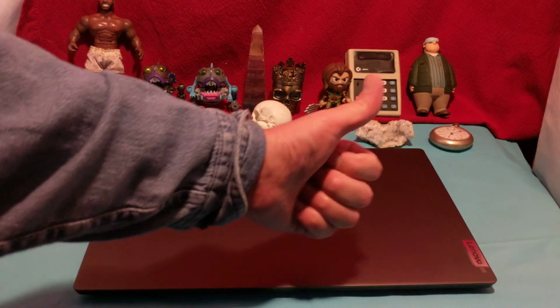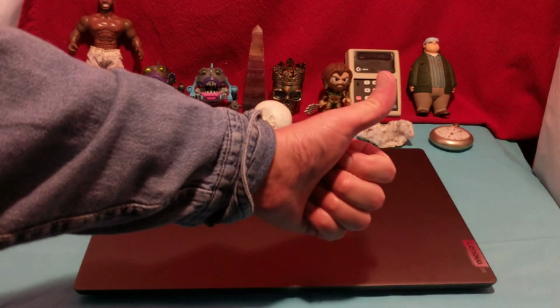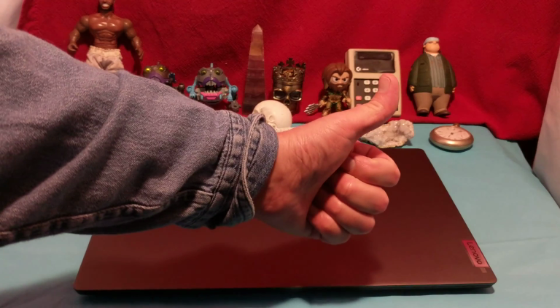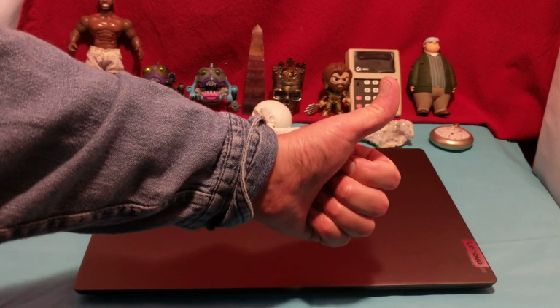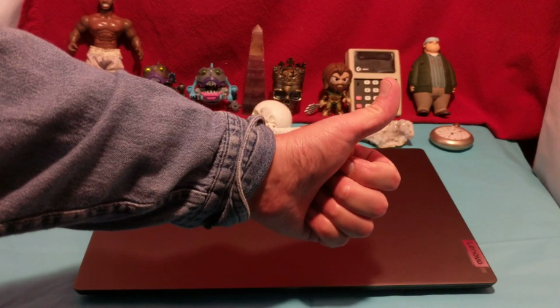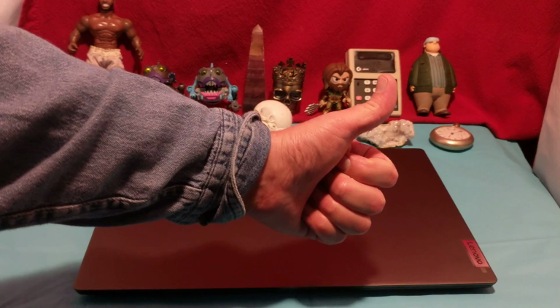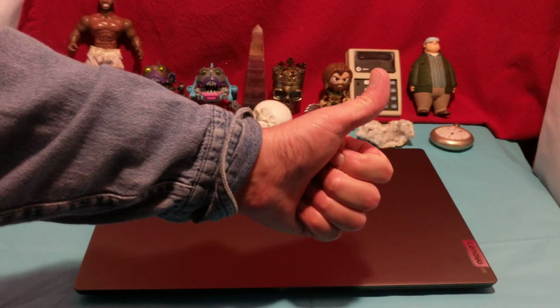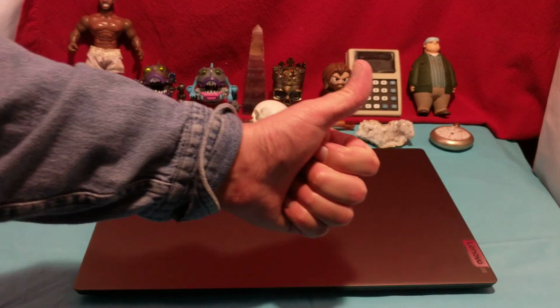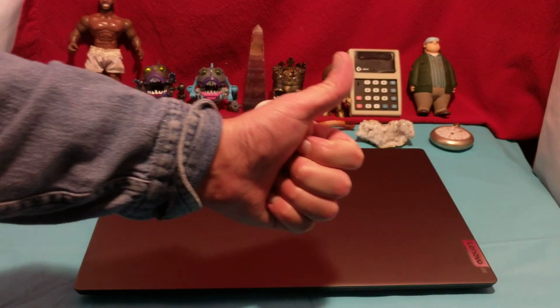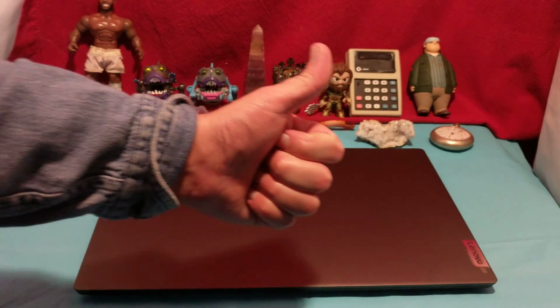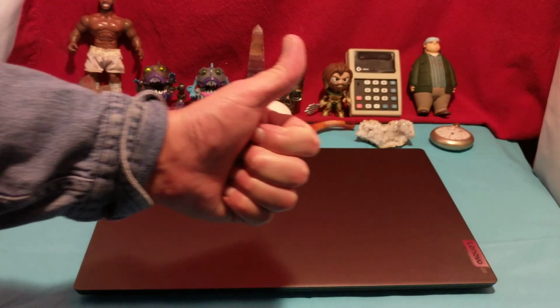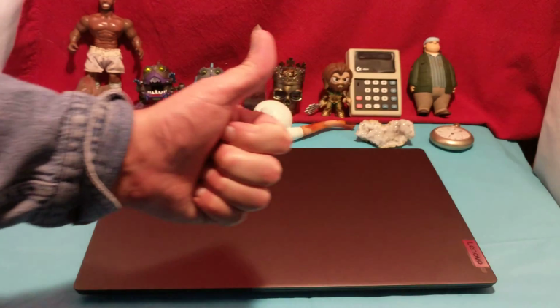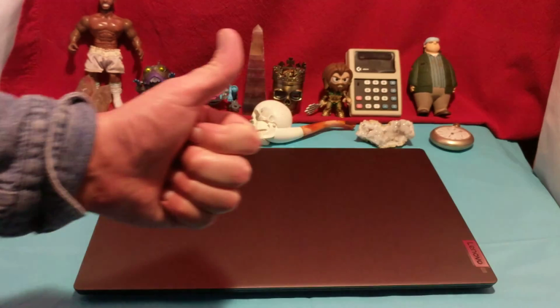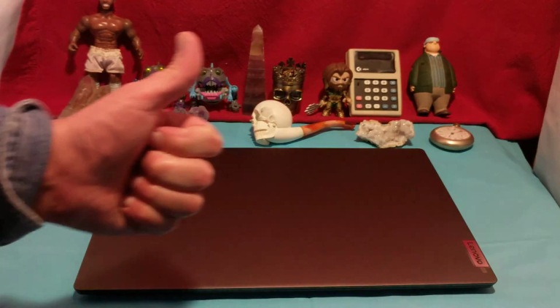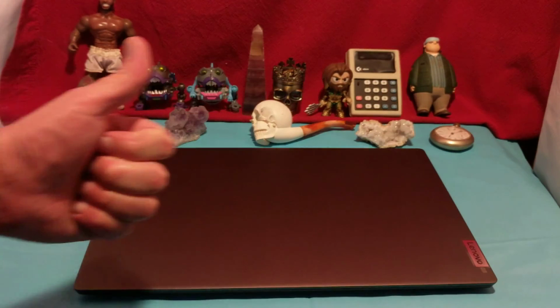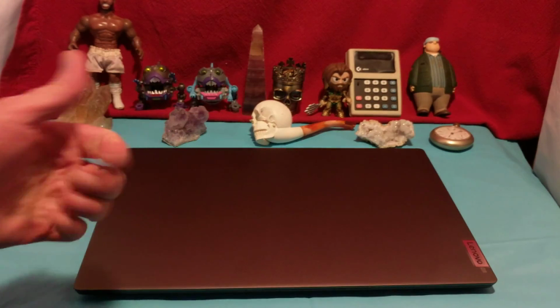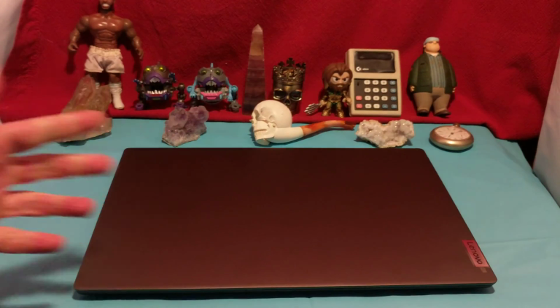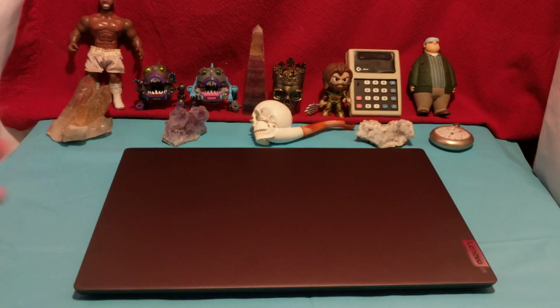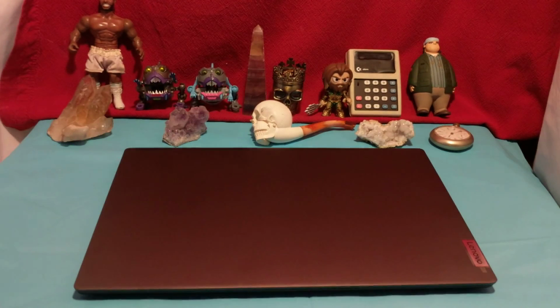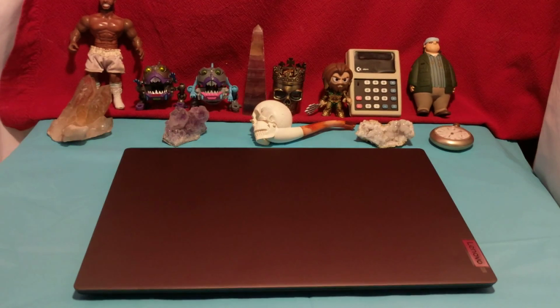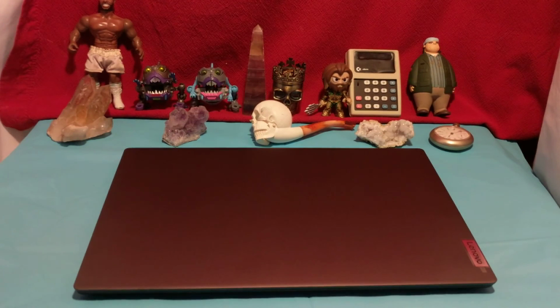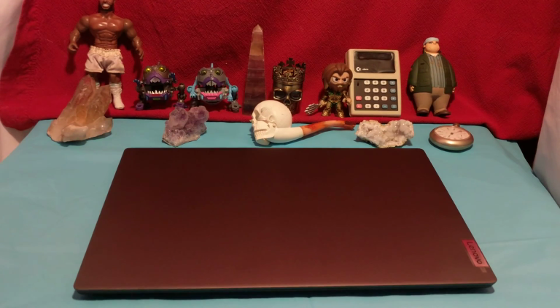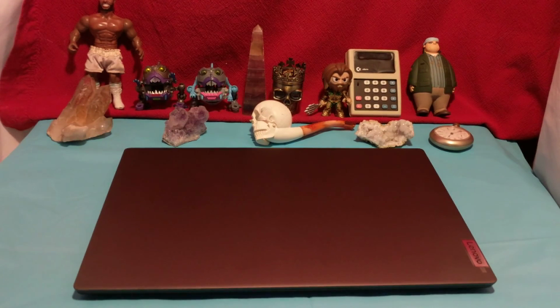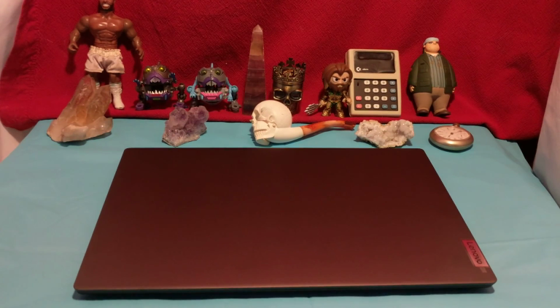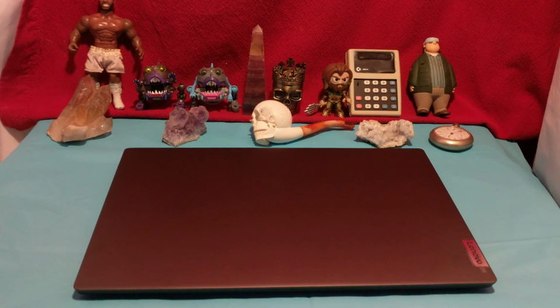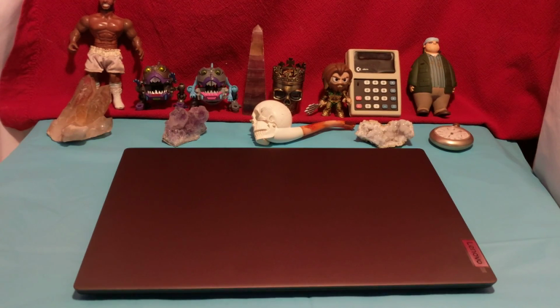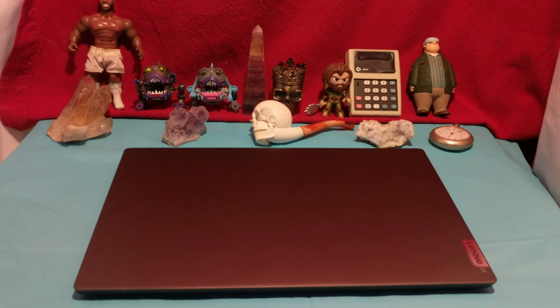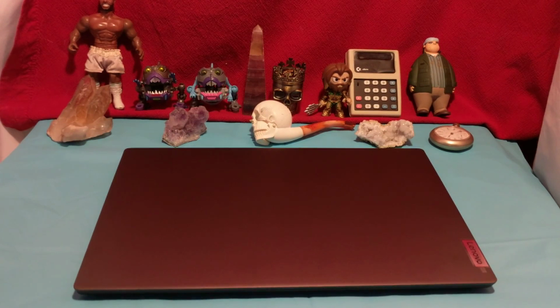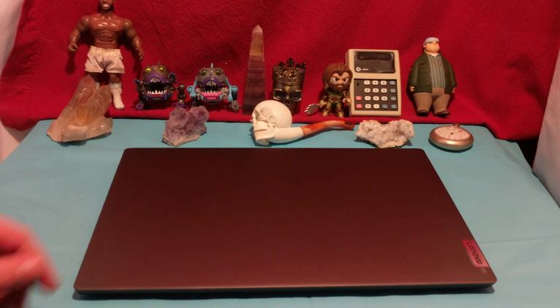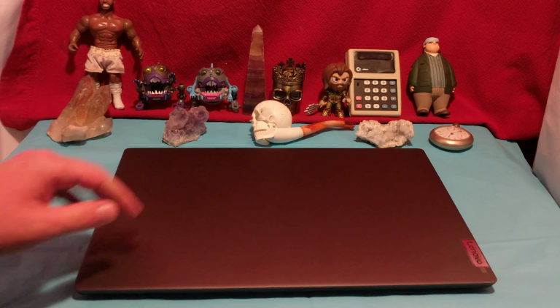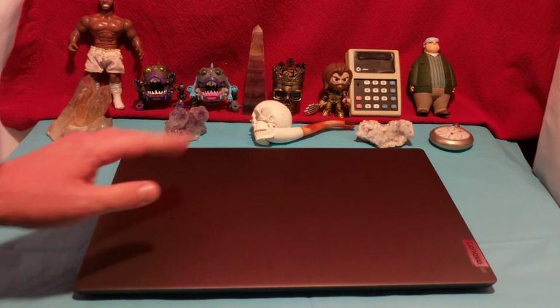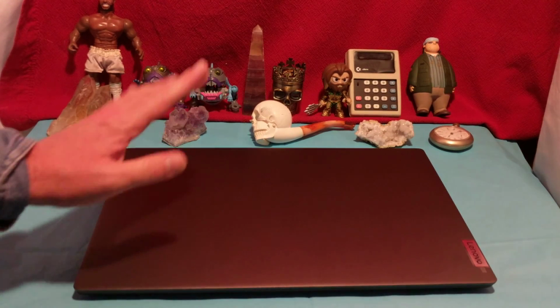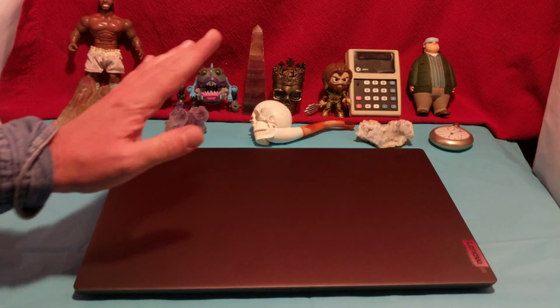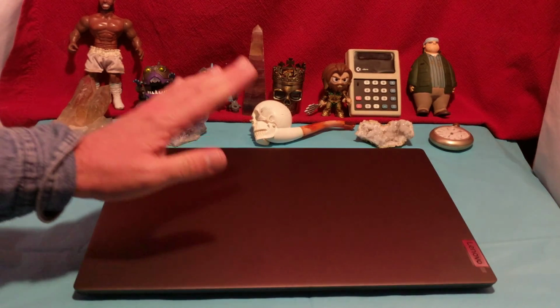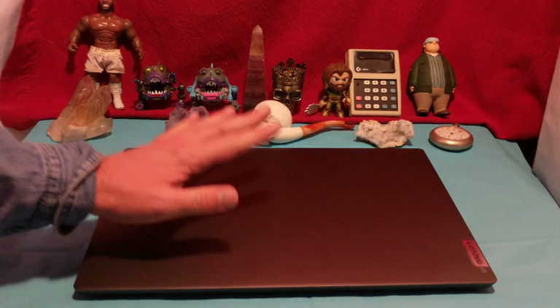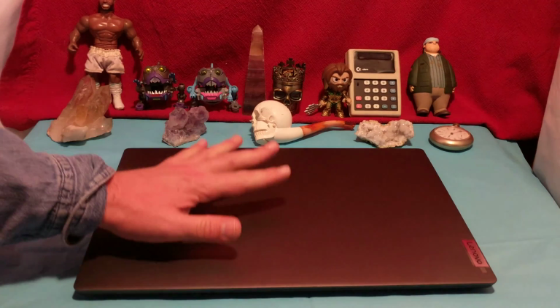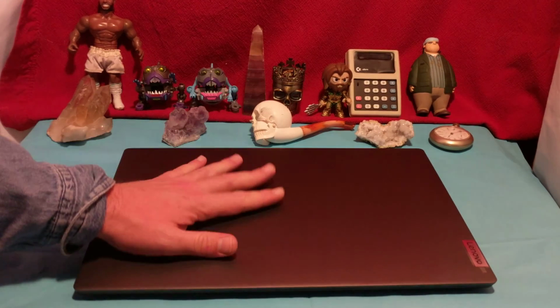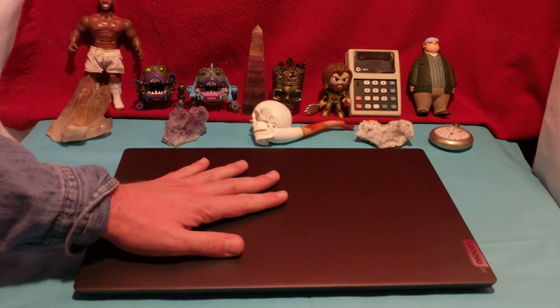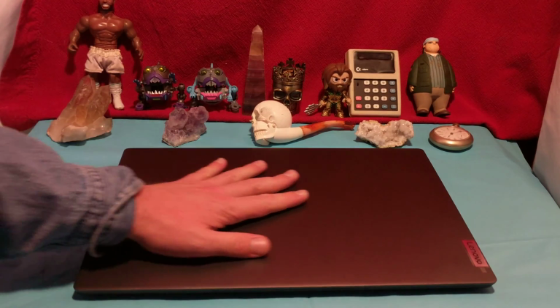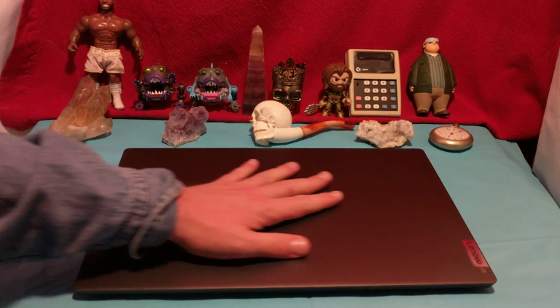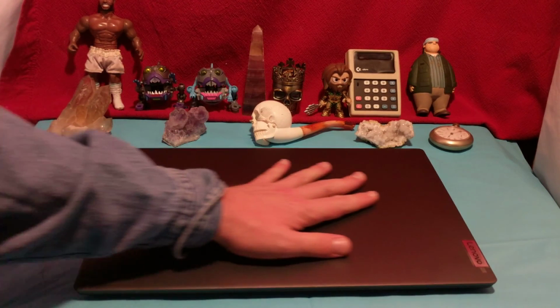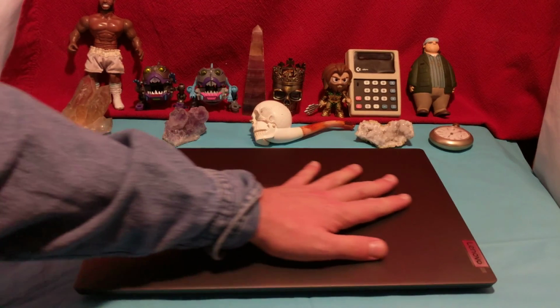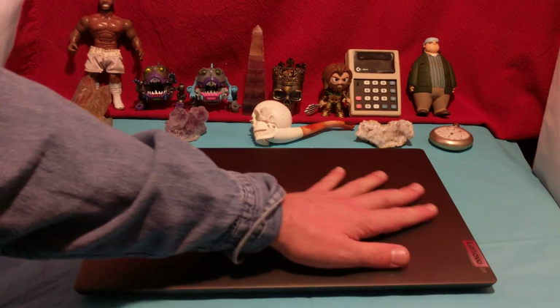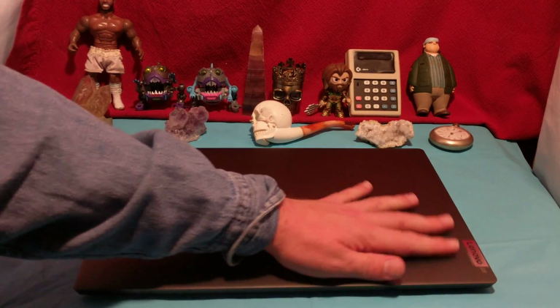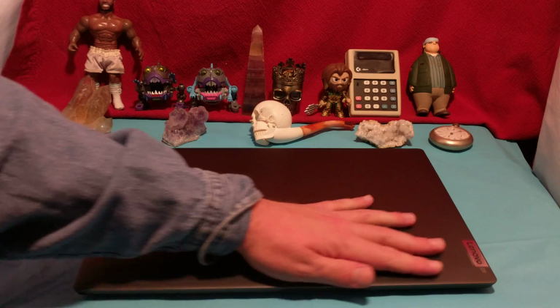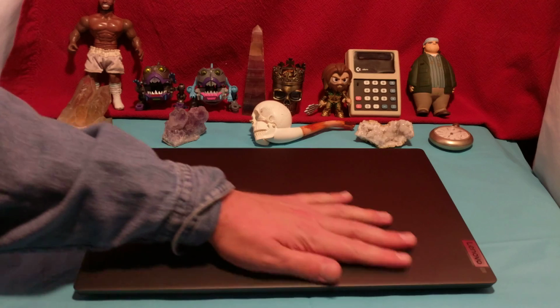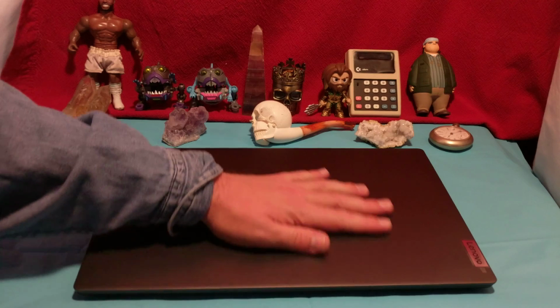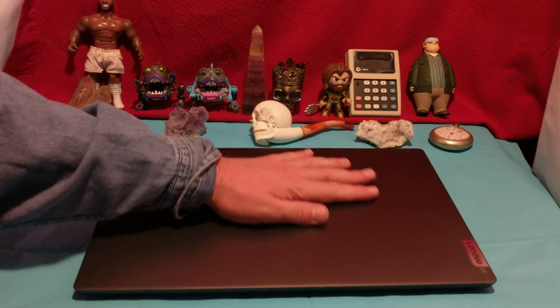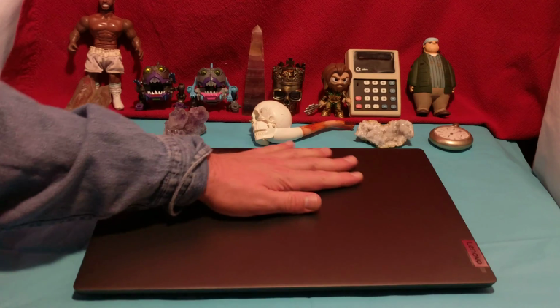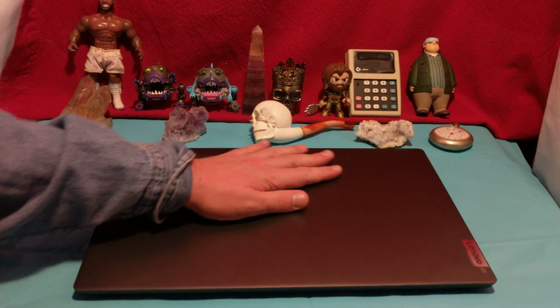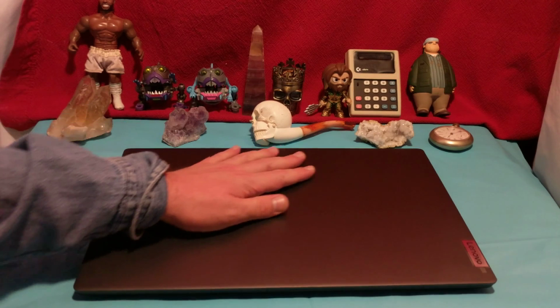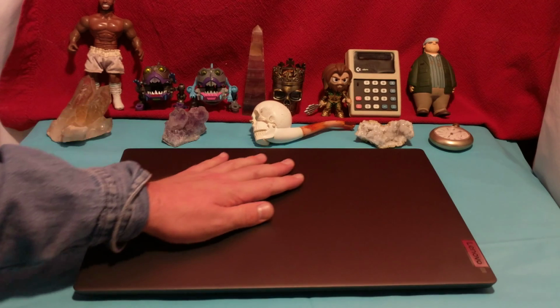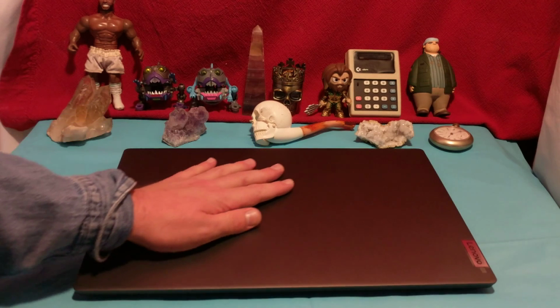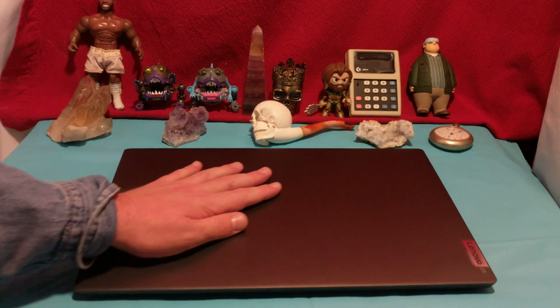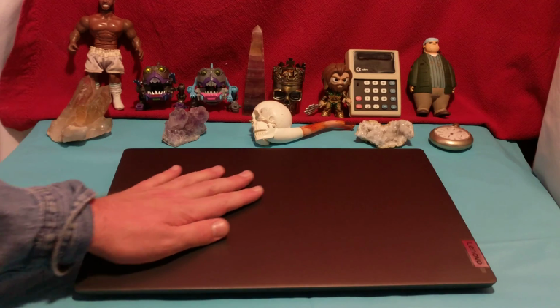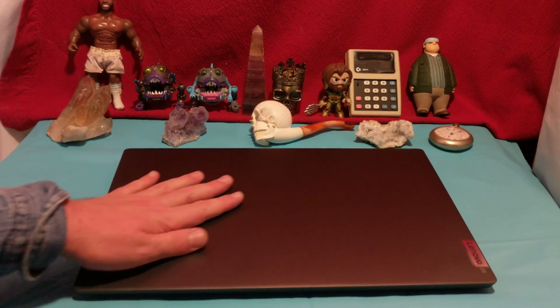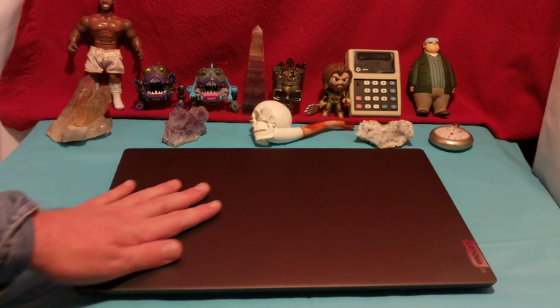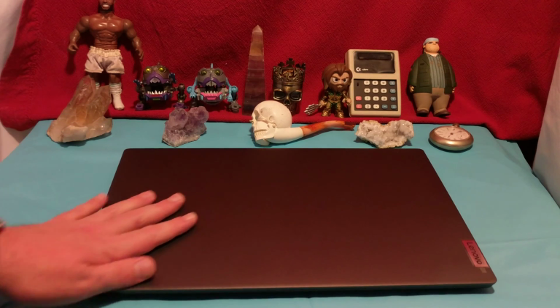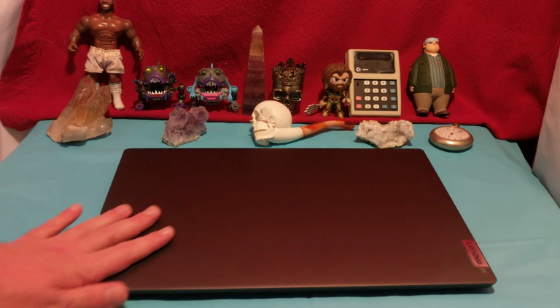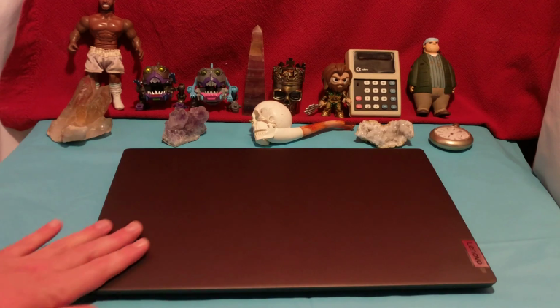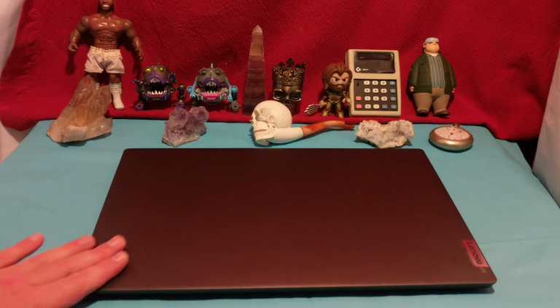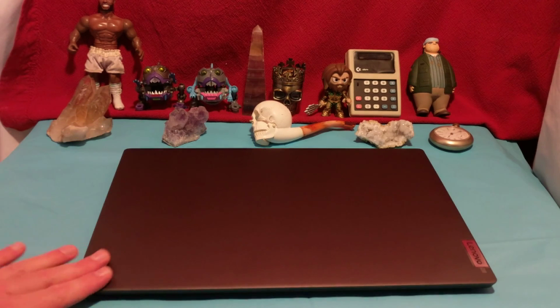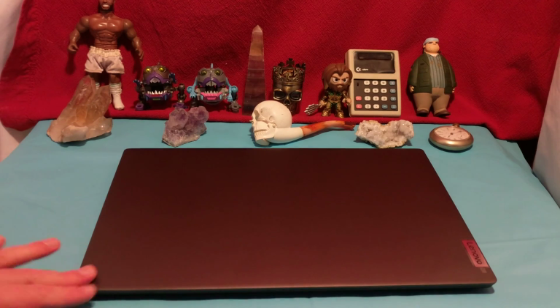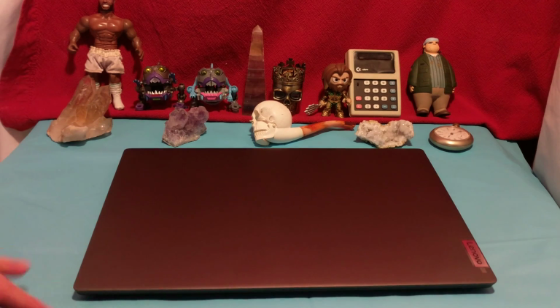Ladies and gentlemen, how's it going once again? I'm your boy Nev from Nev's TechBiz. Today we're checking out a Lenovo S740.